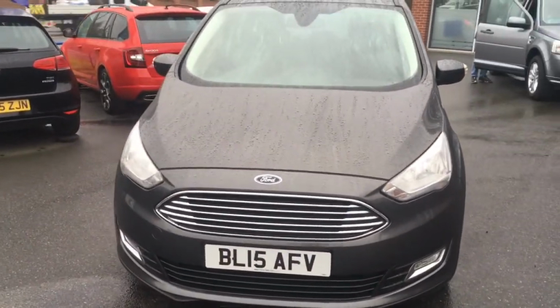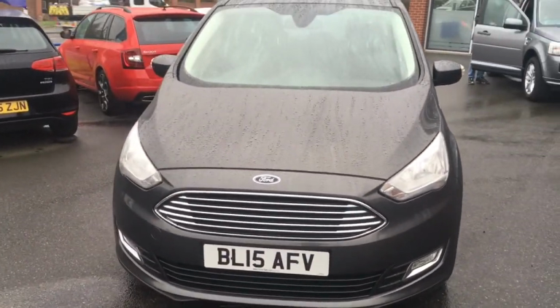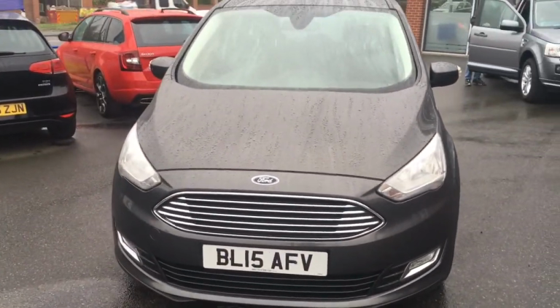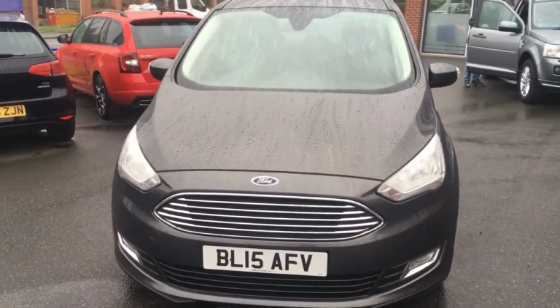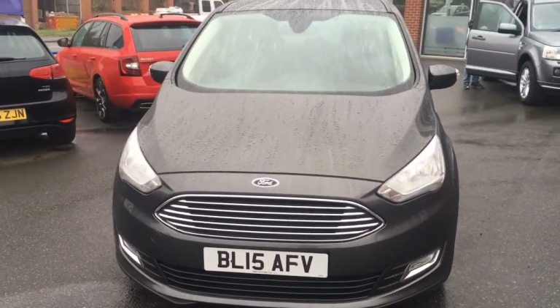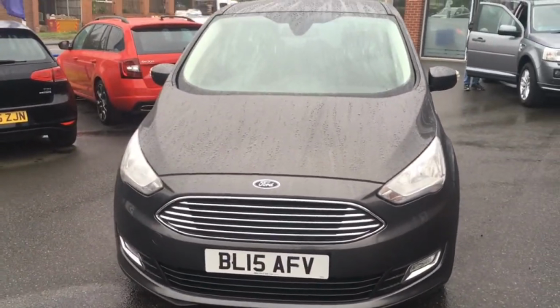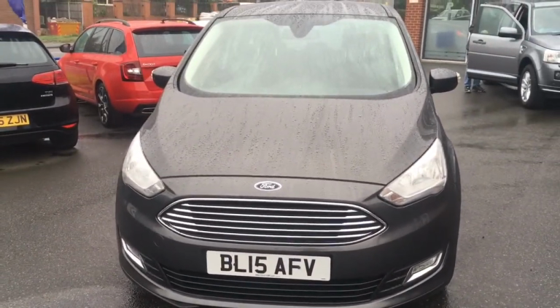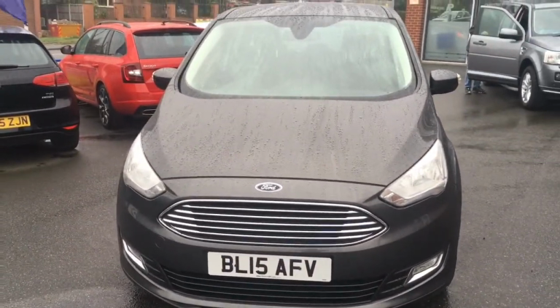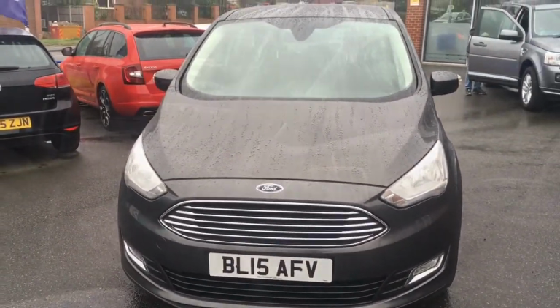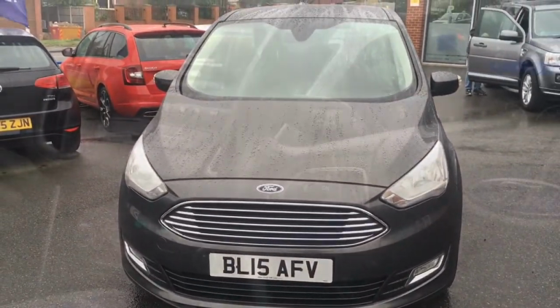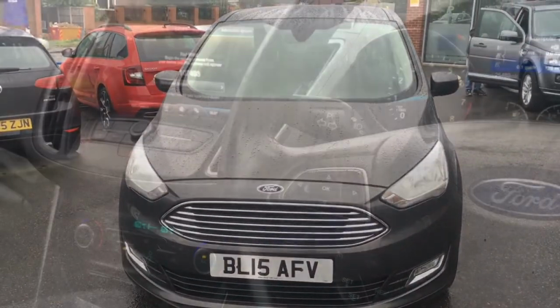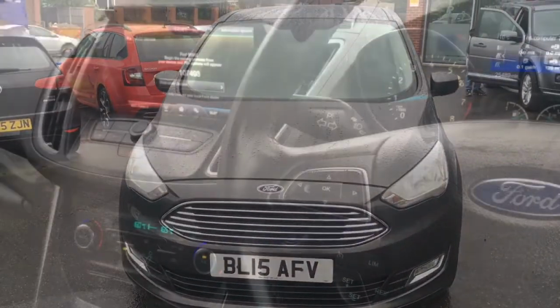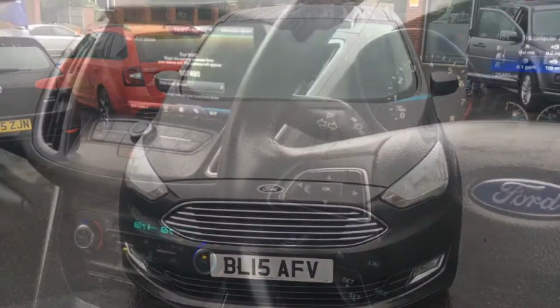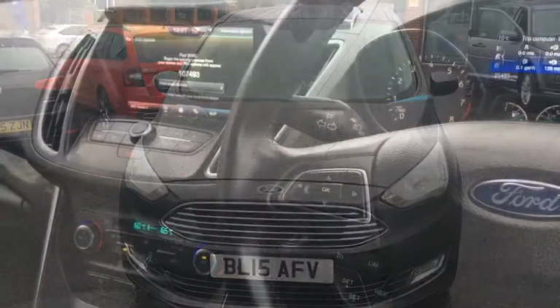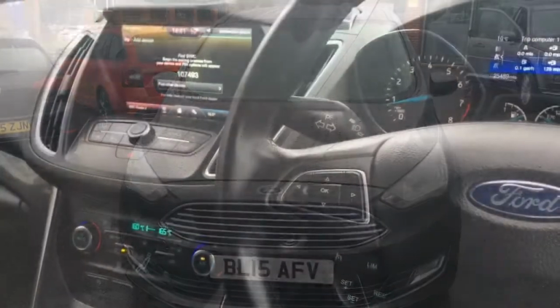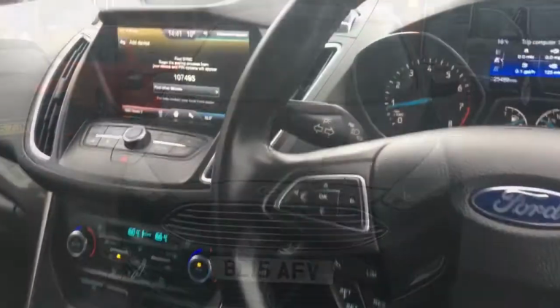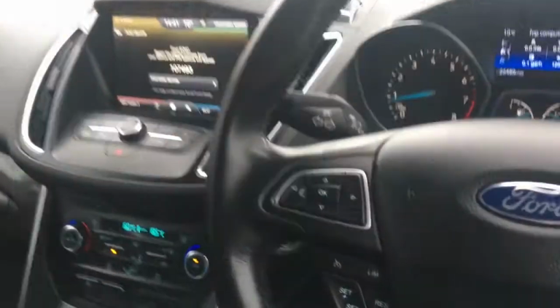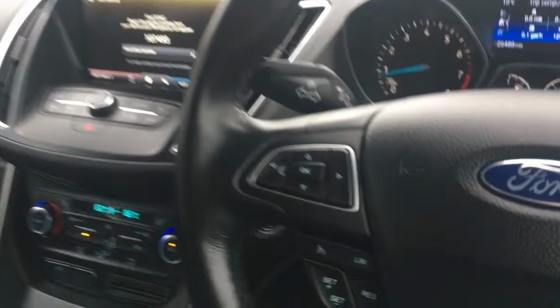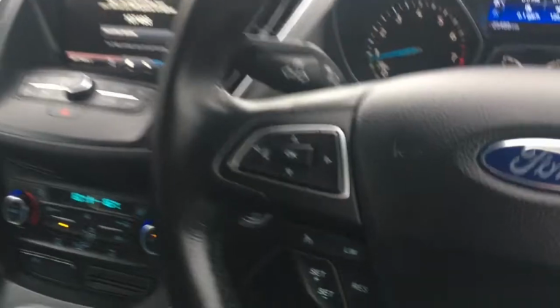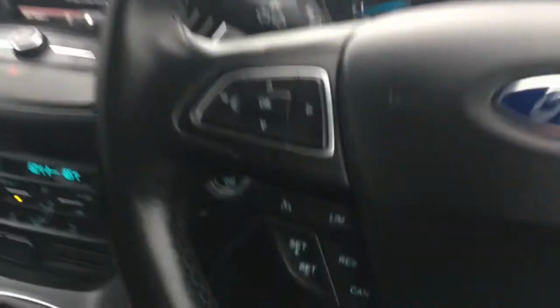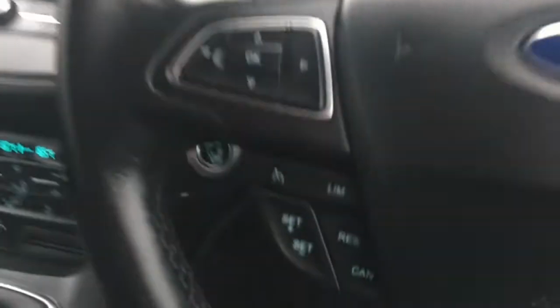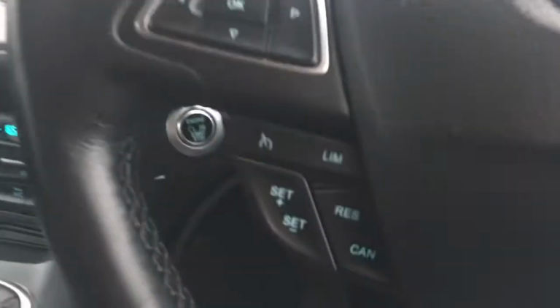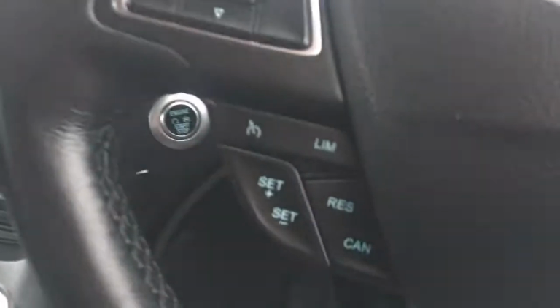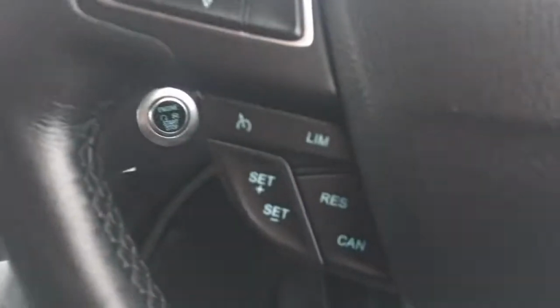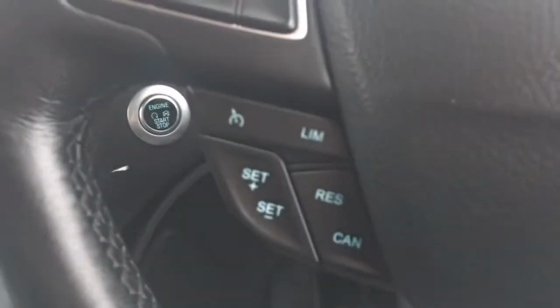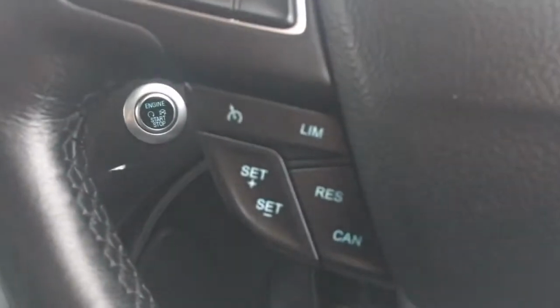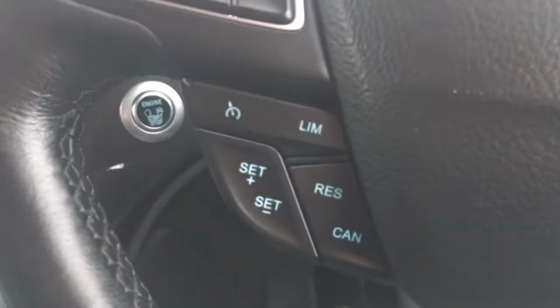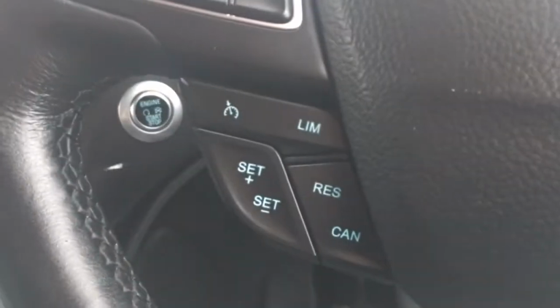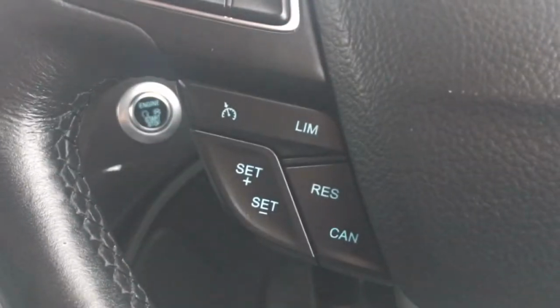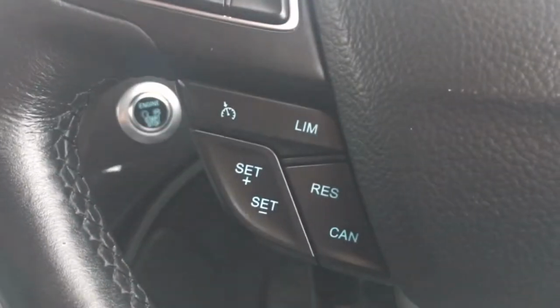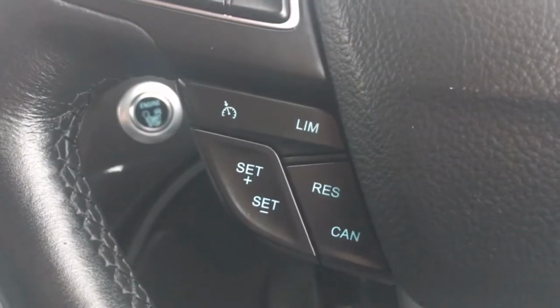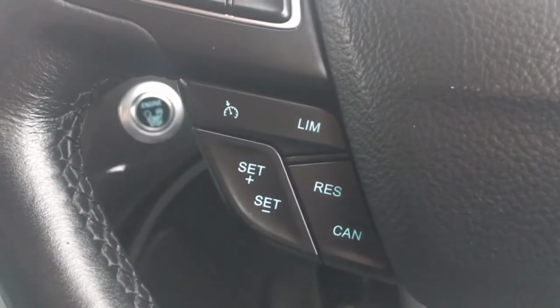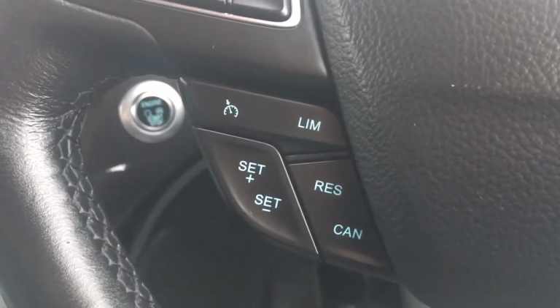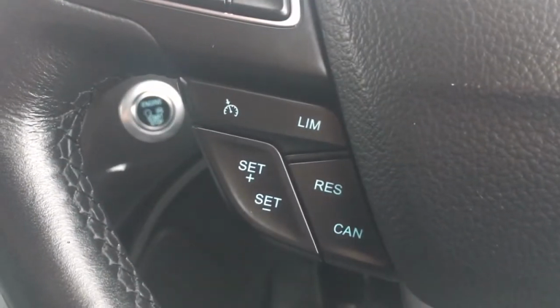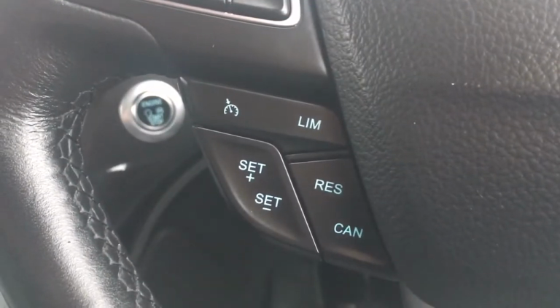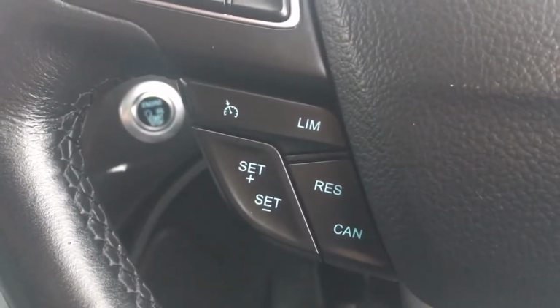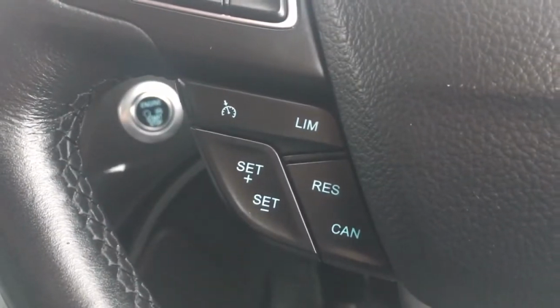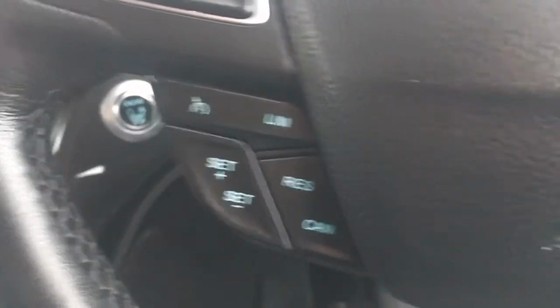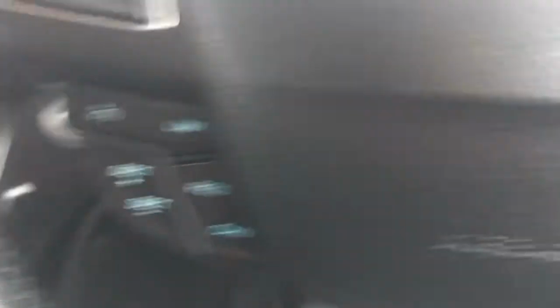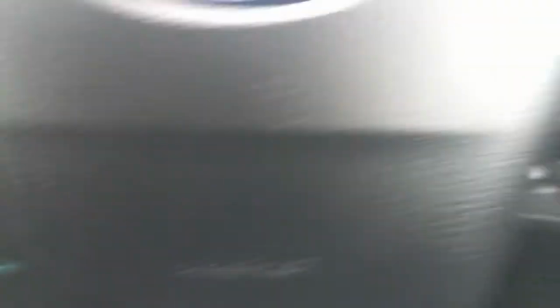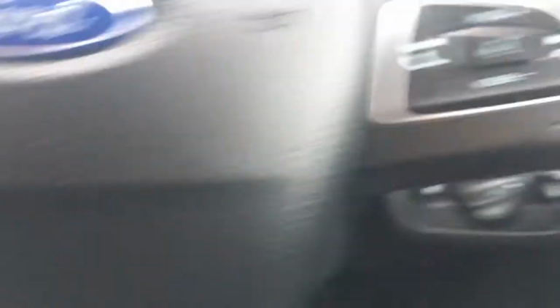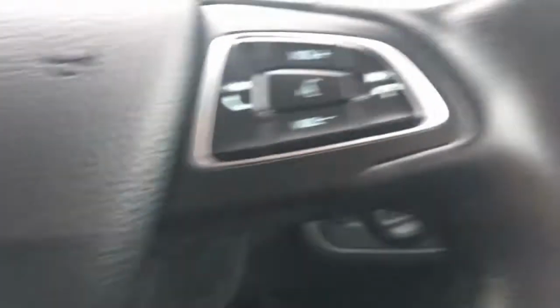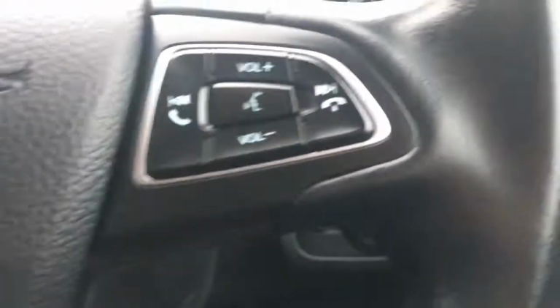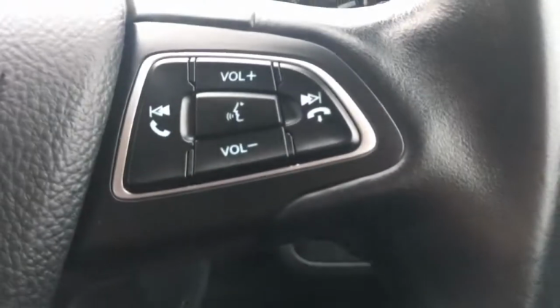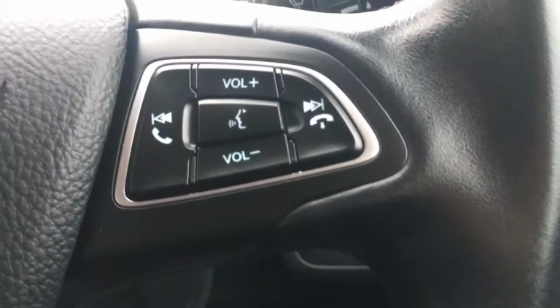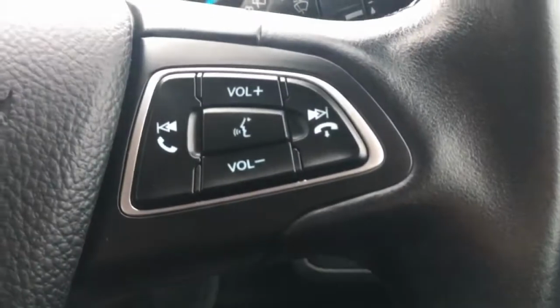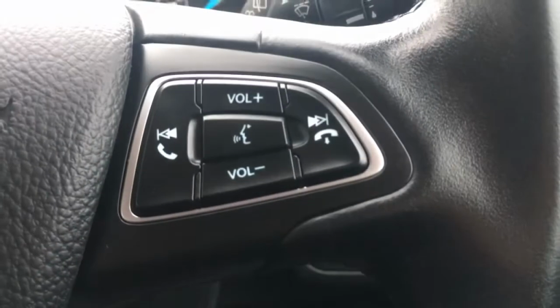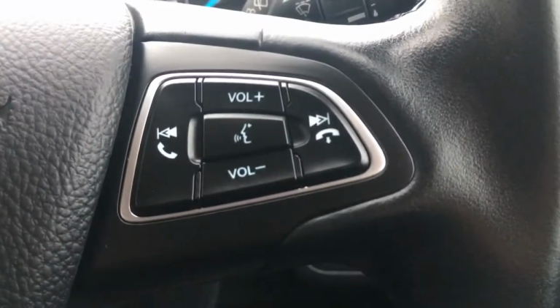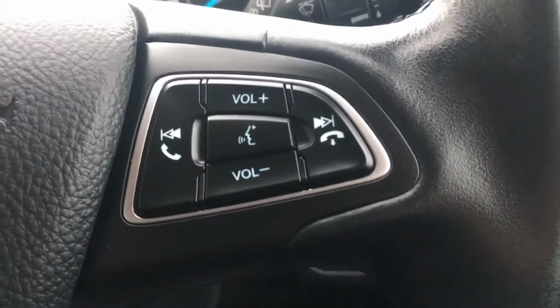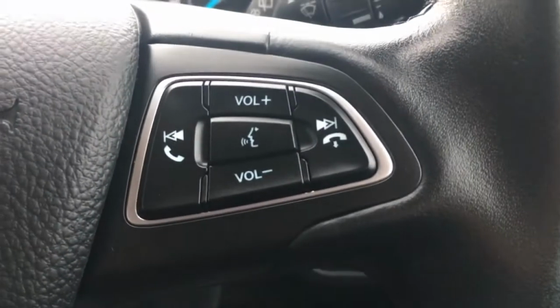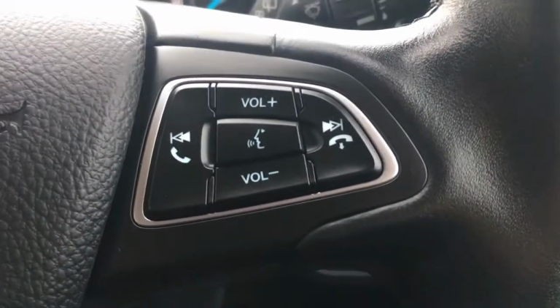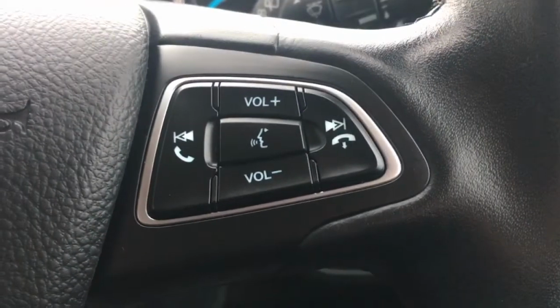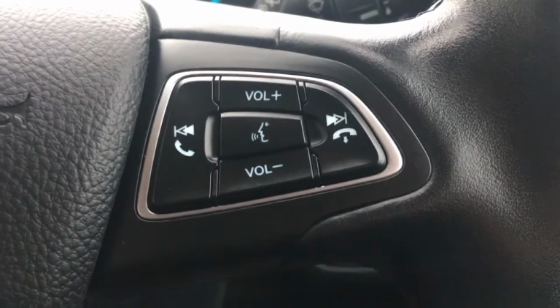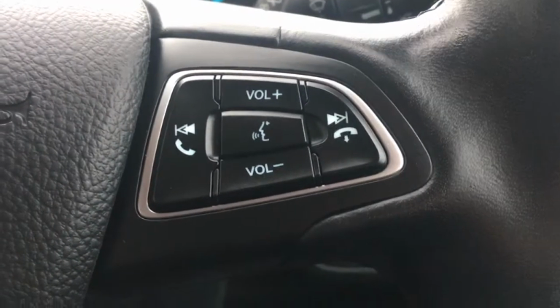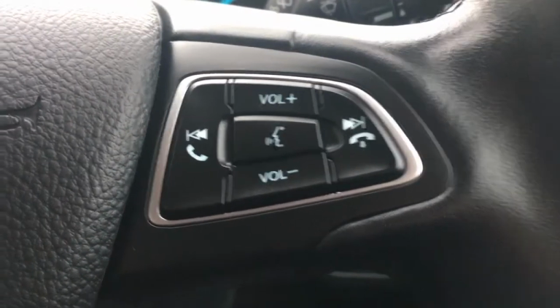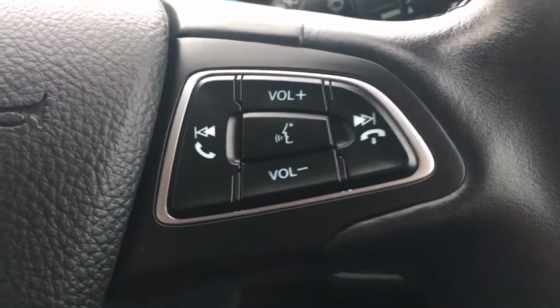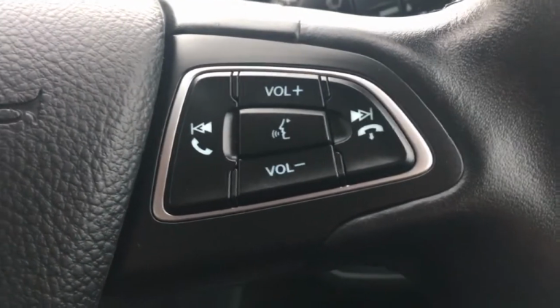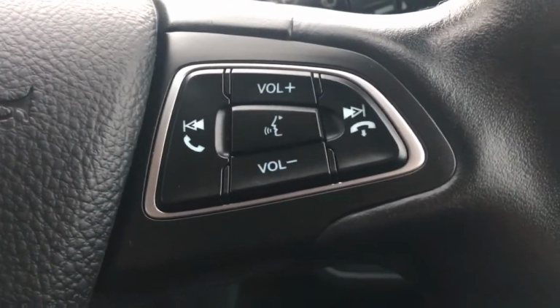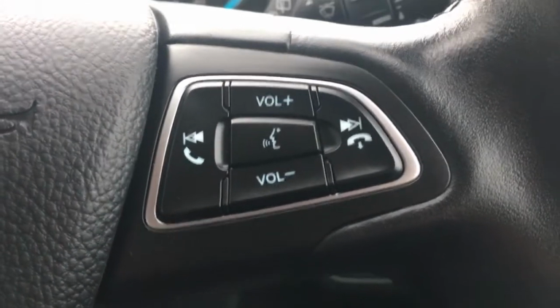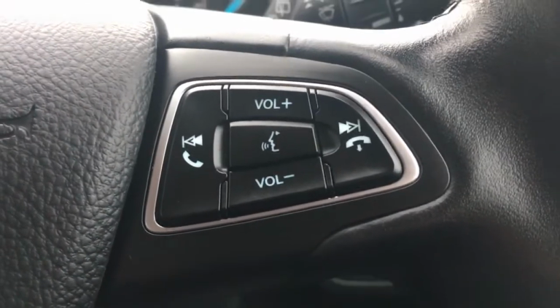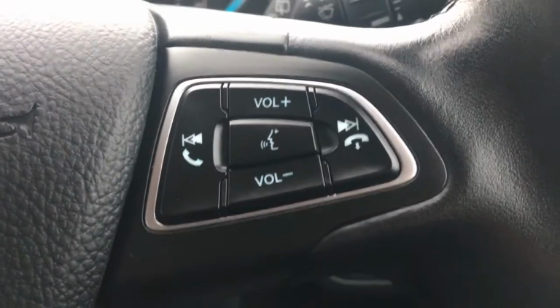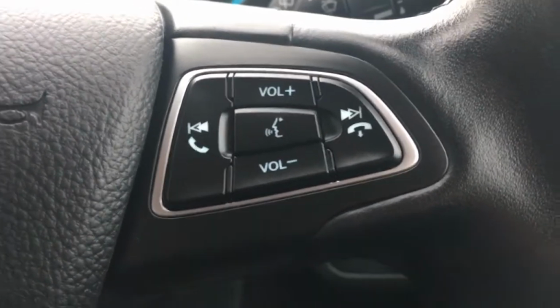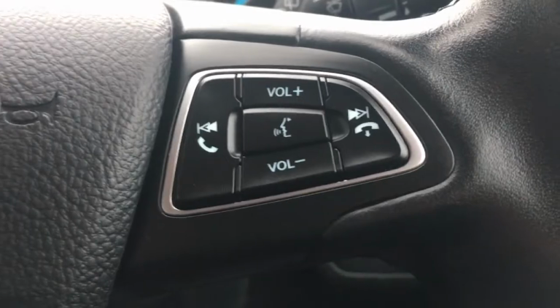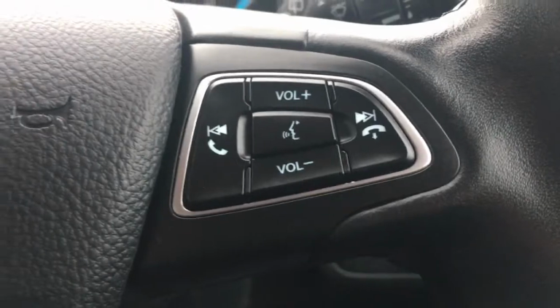Now let's have a quick look at the interior. We've got the cruise control and speed limiter just here, and some audio volume and Bluetooth controls just there.